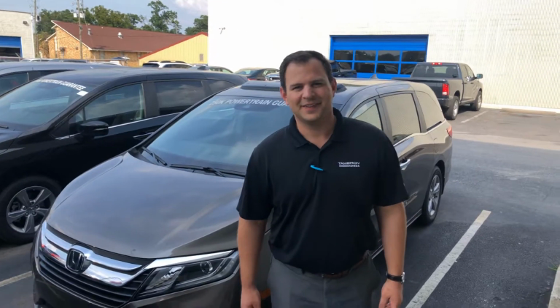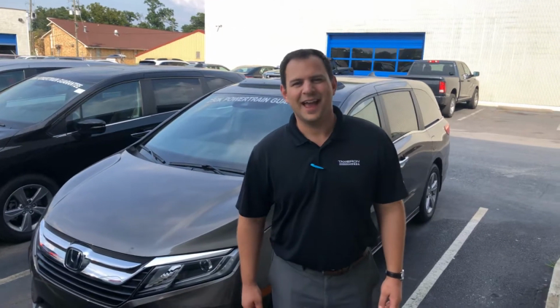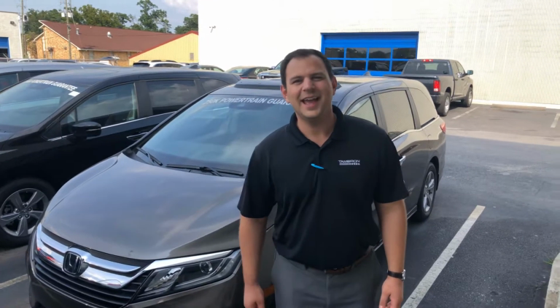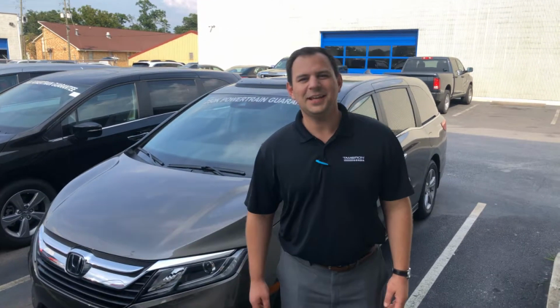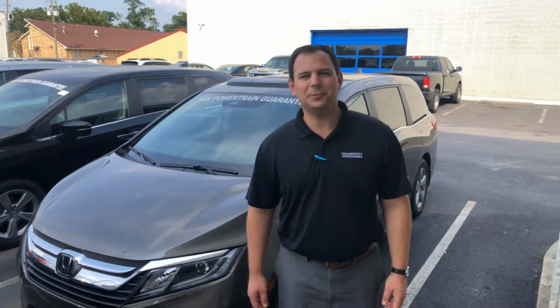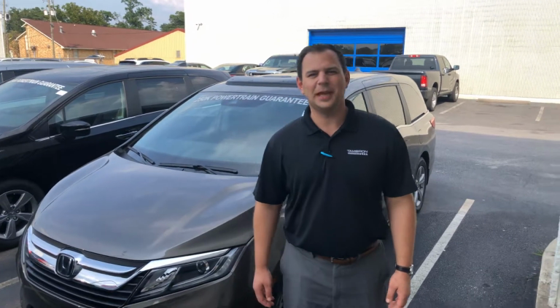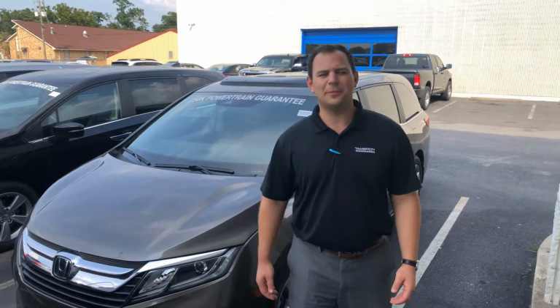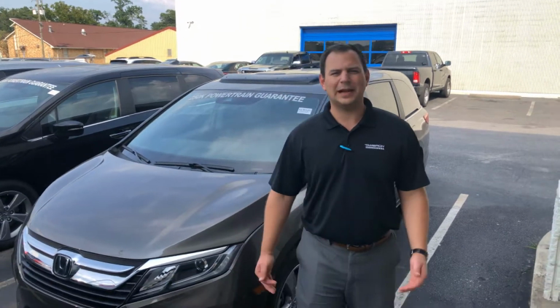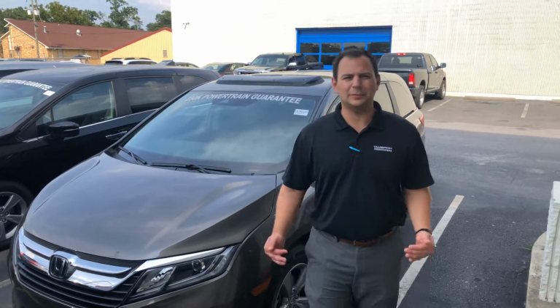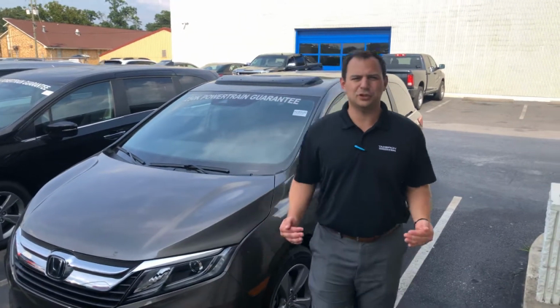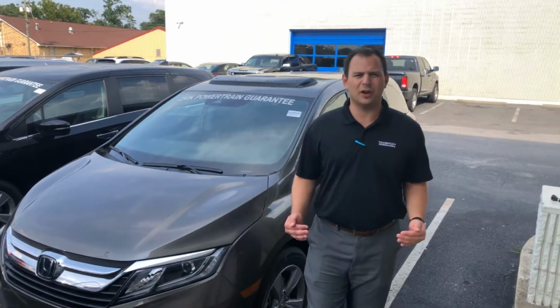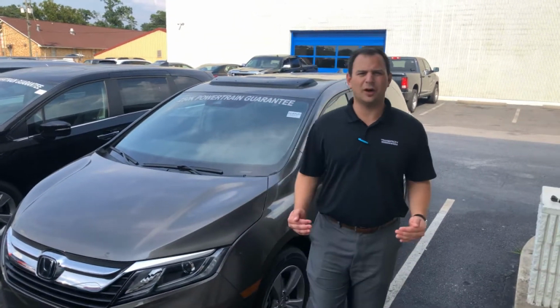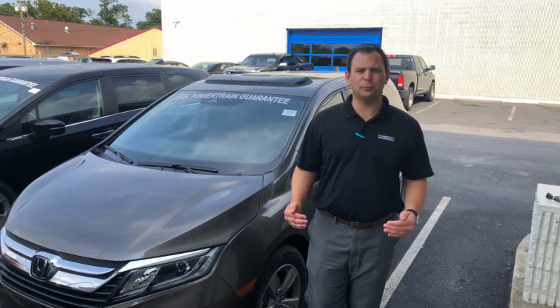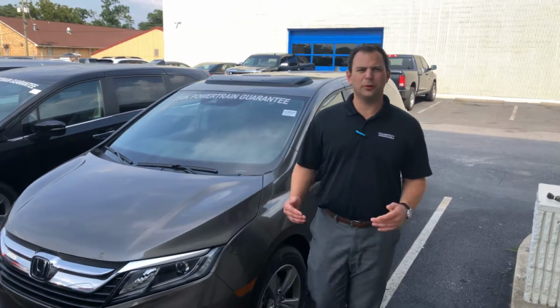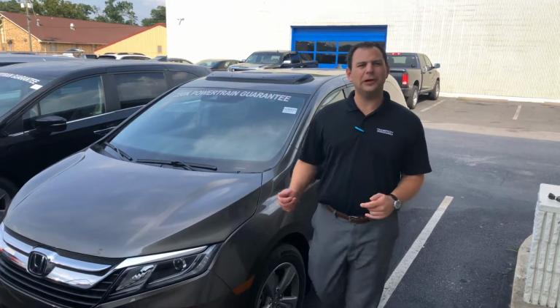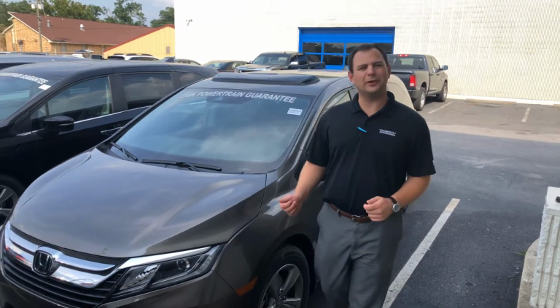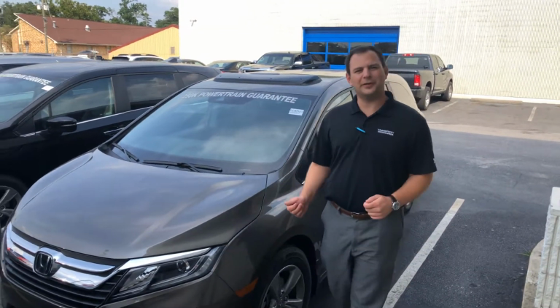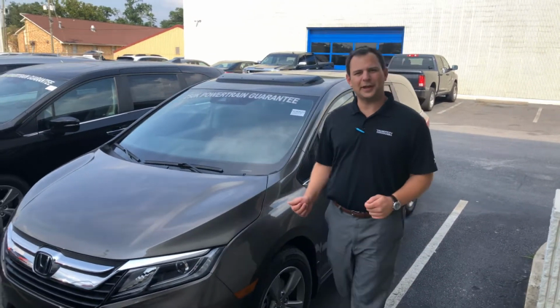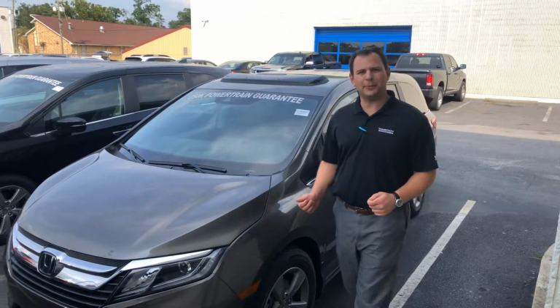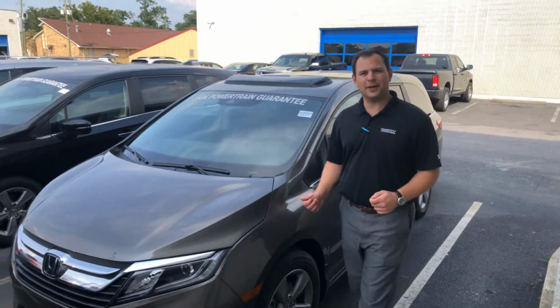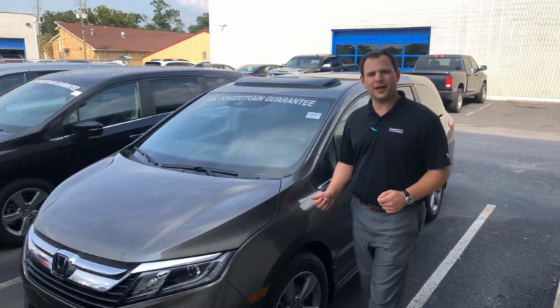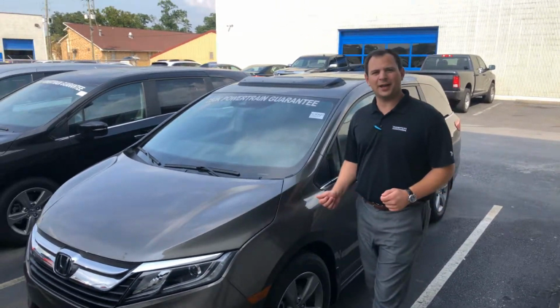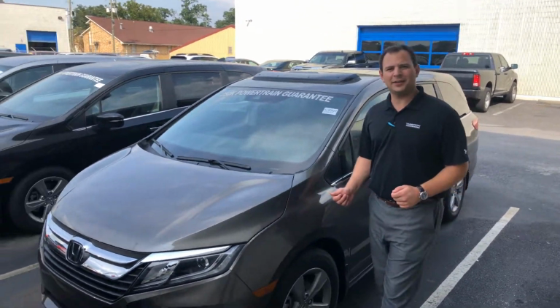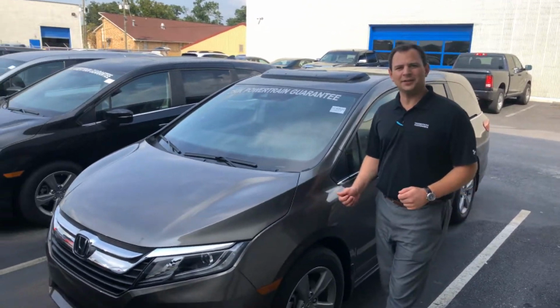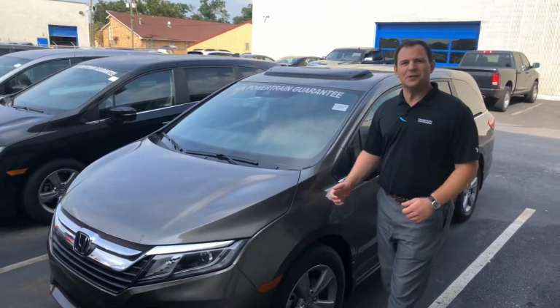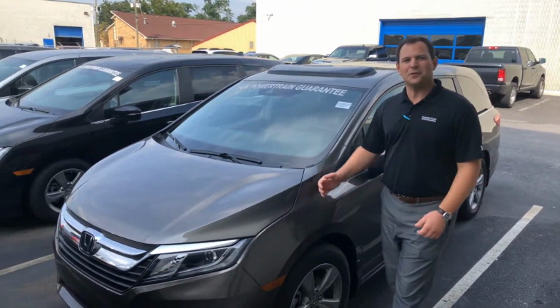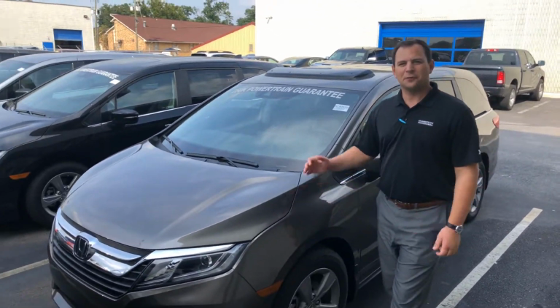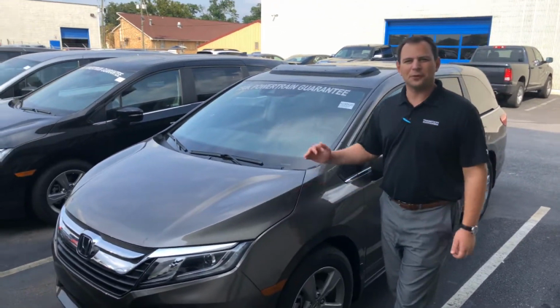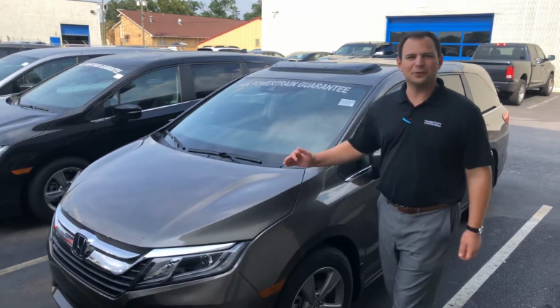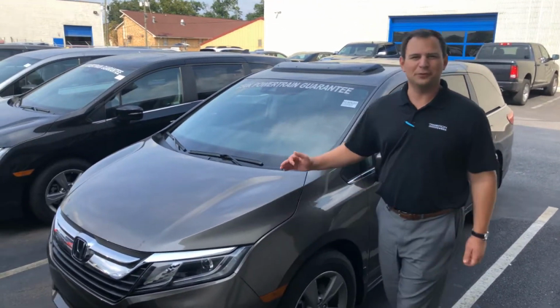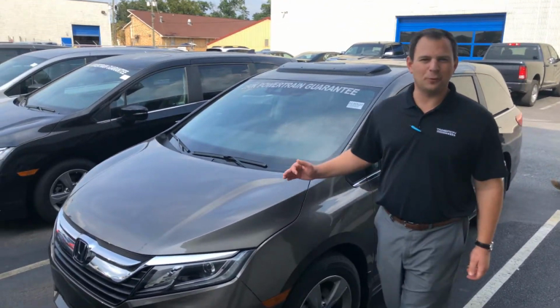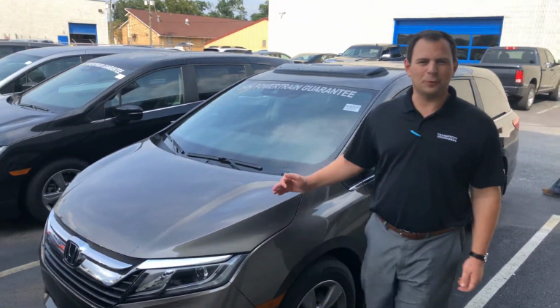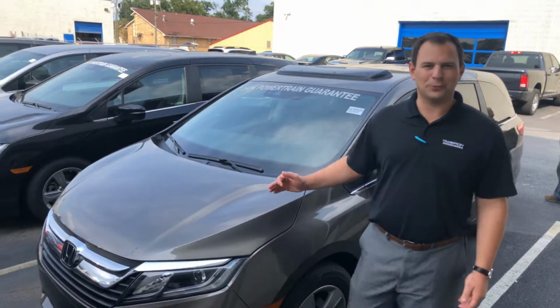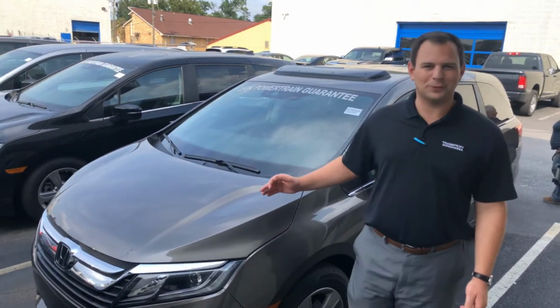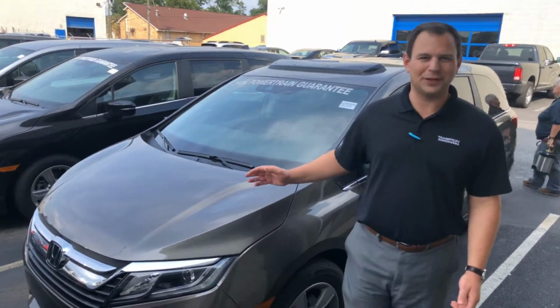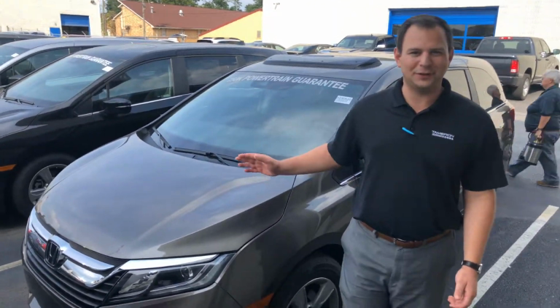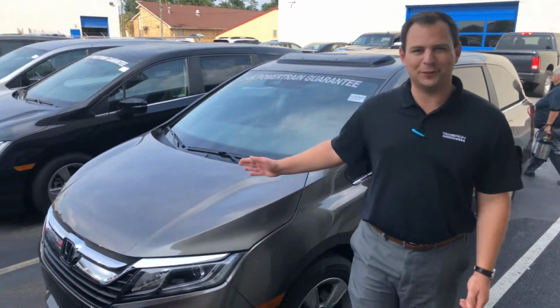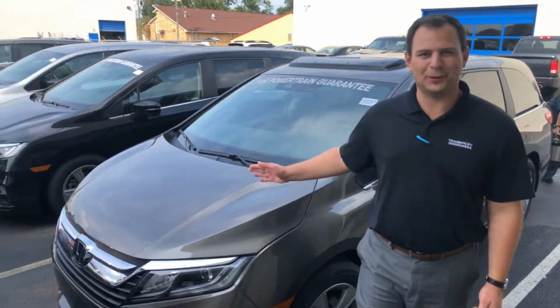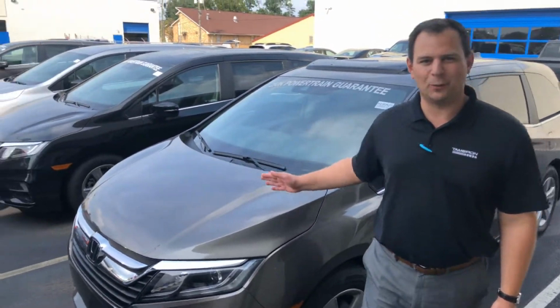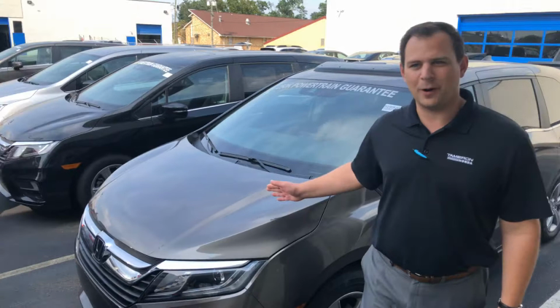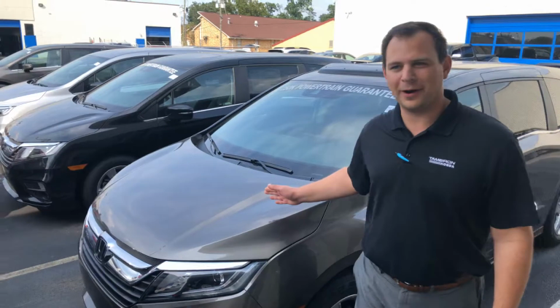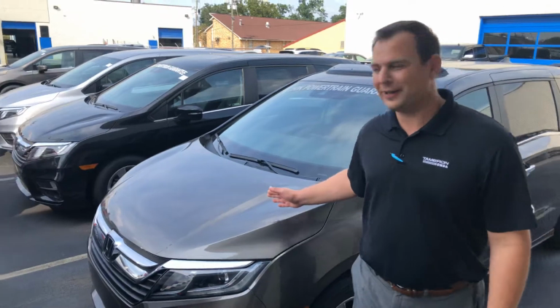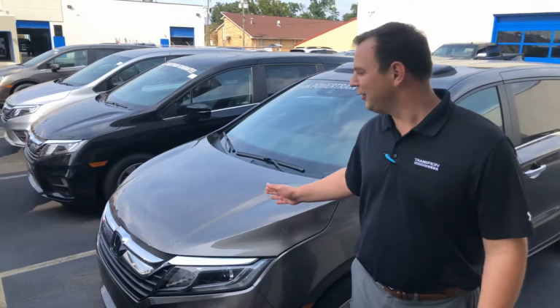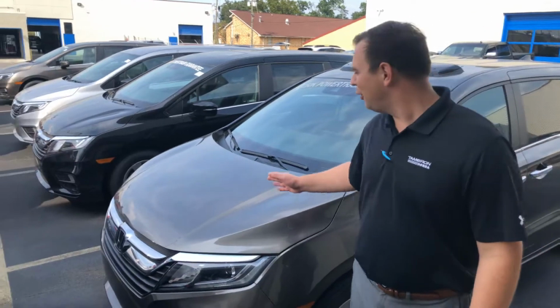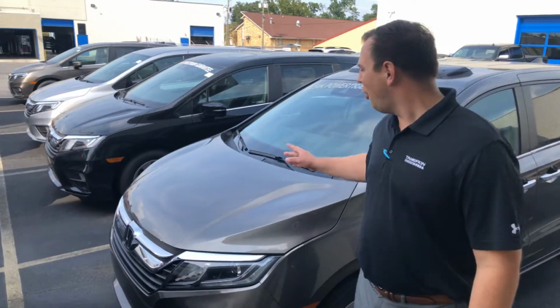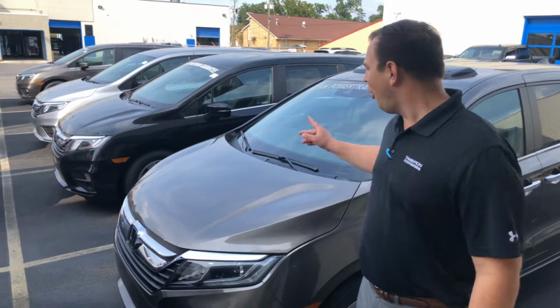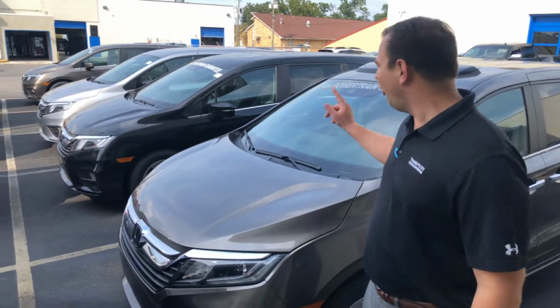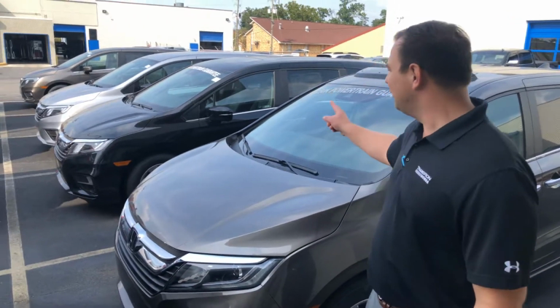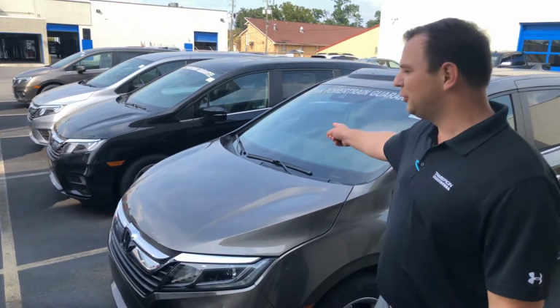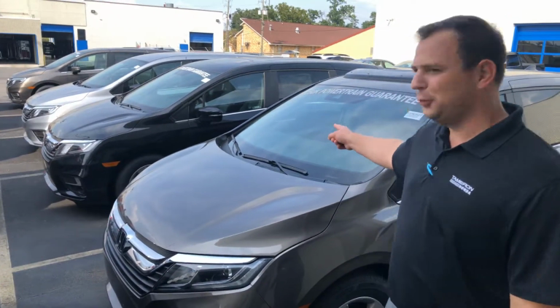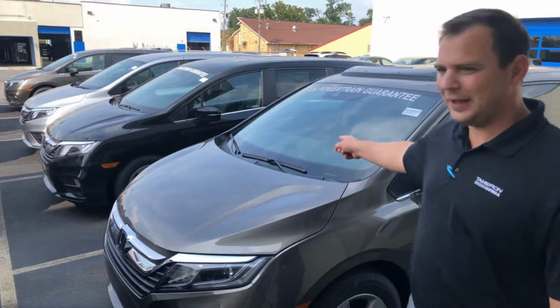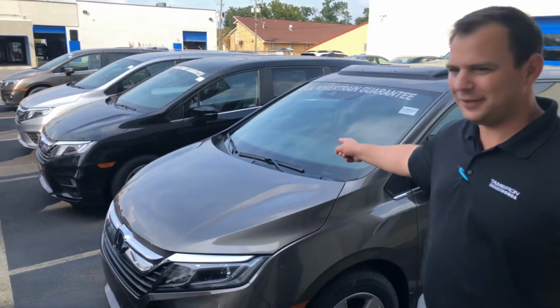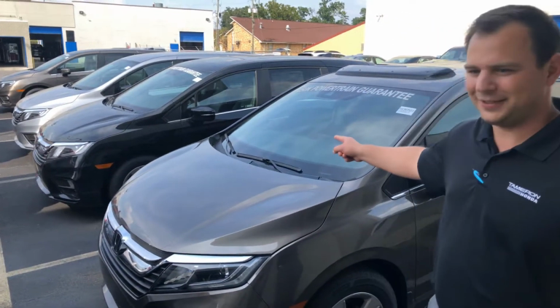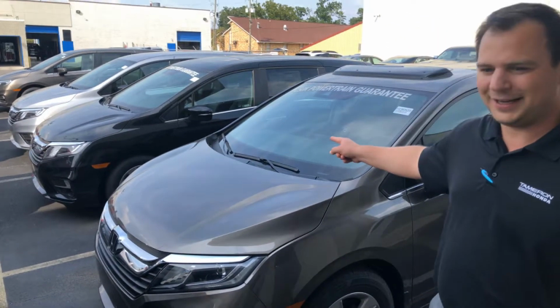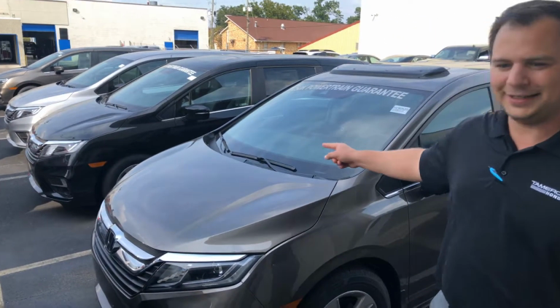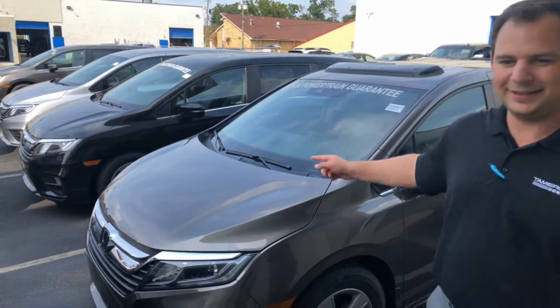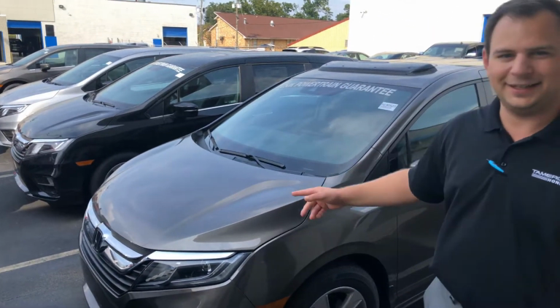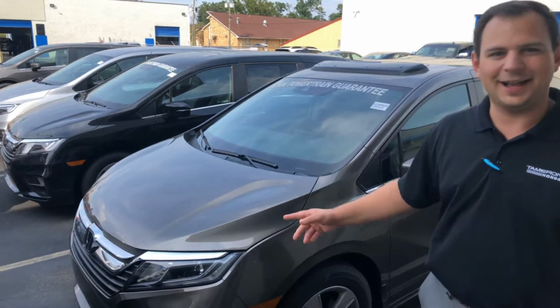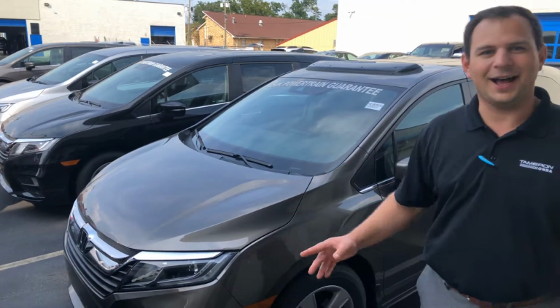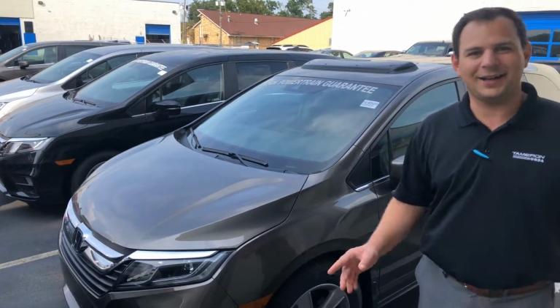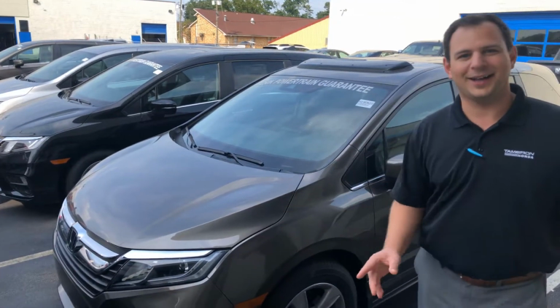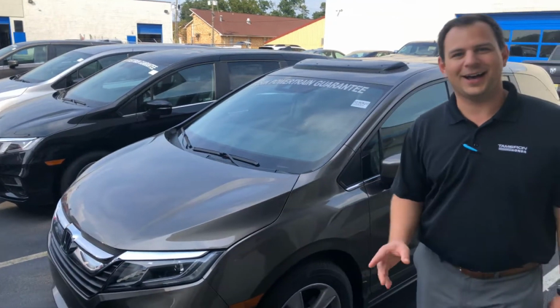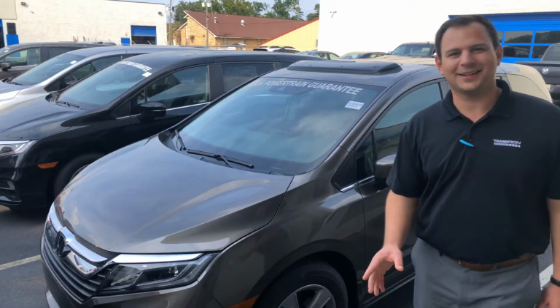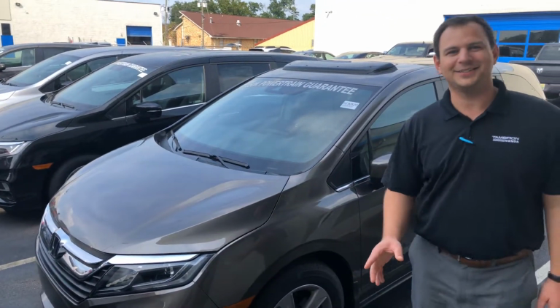Hey MK, my name is Sean. We're here at Tamron Honda. First and foremost, thank you for inquiring on the 2019 Honda Odyssey.